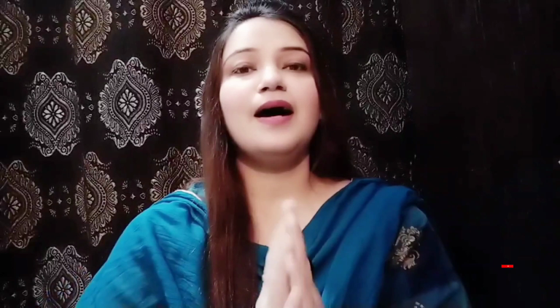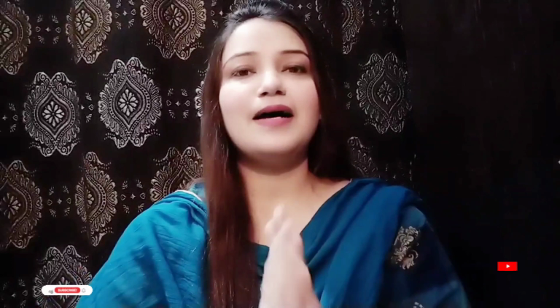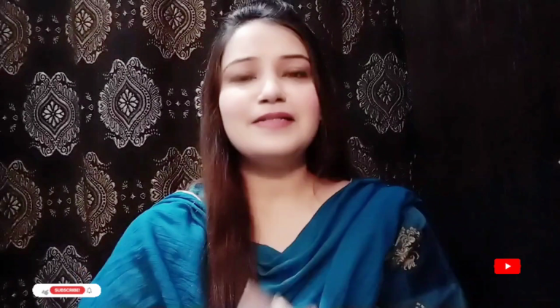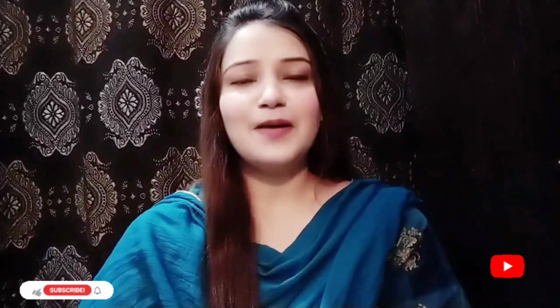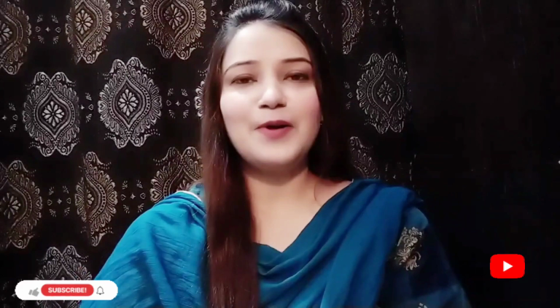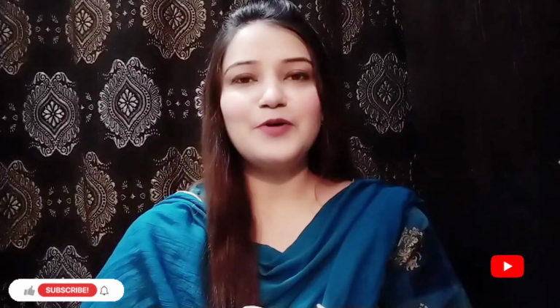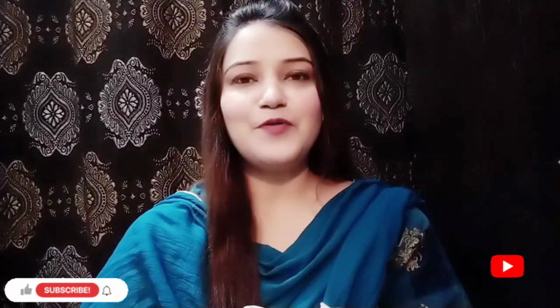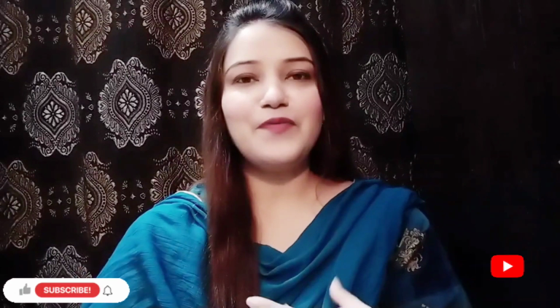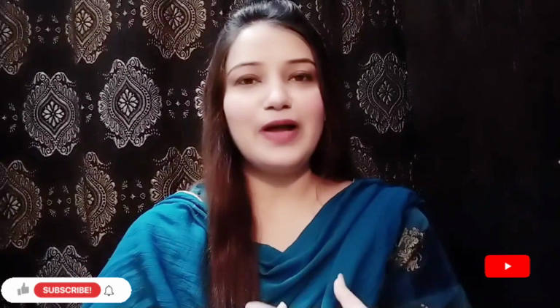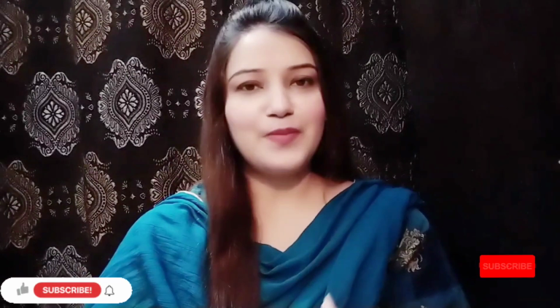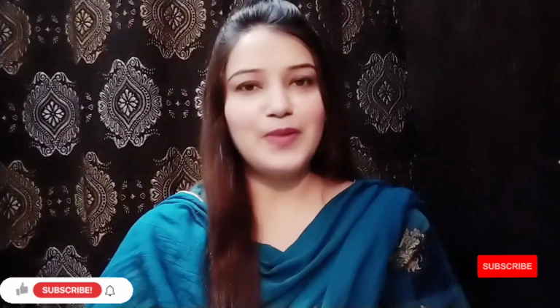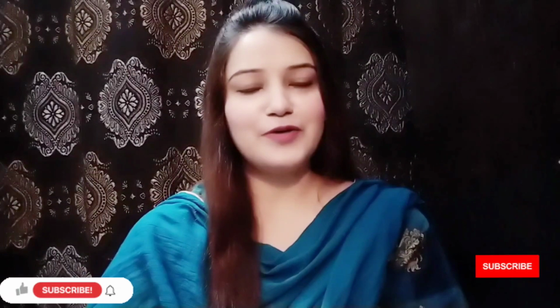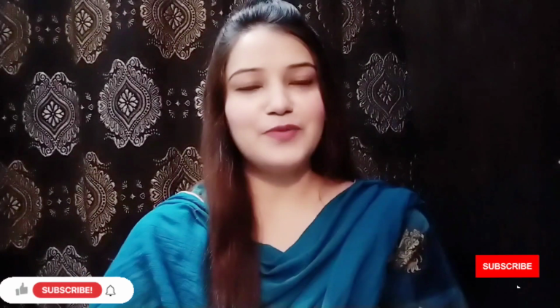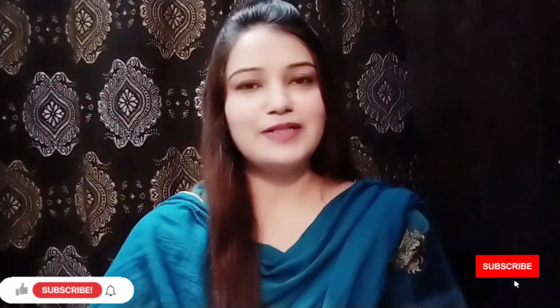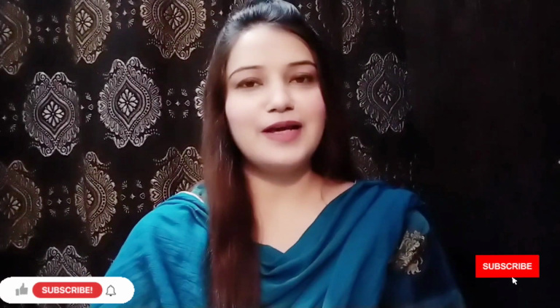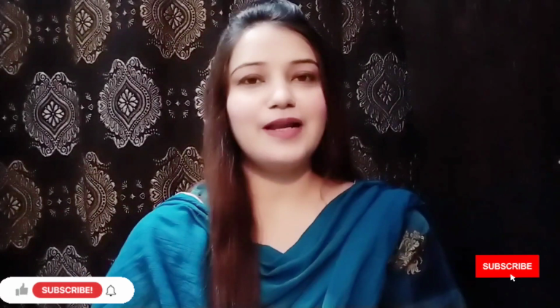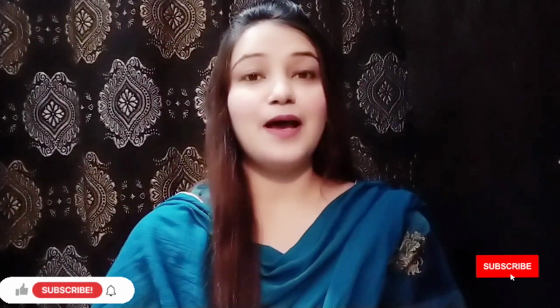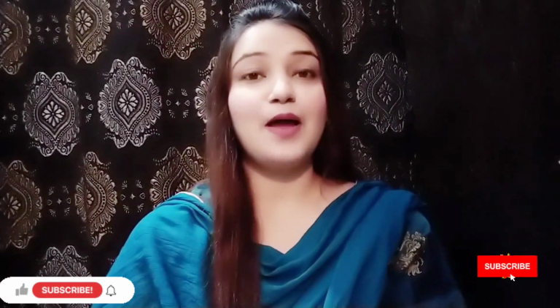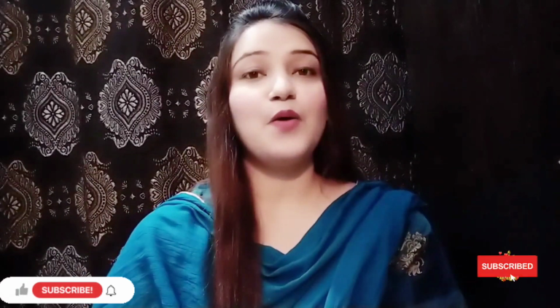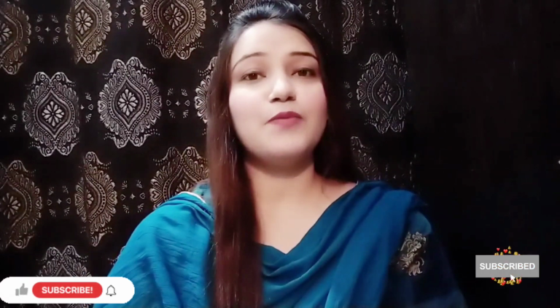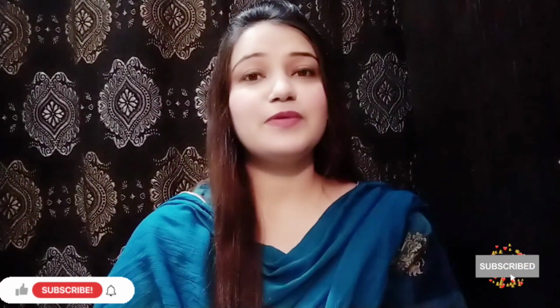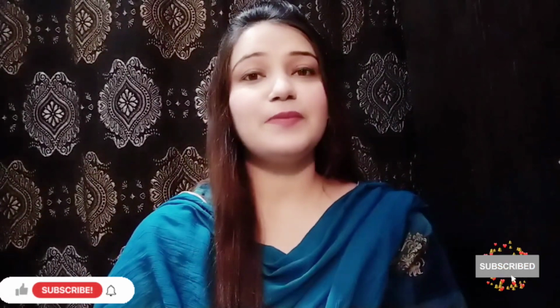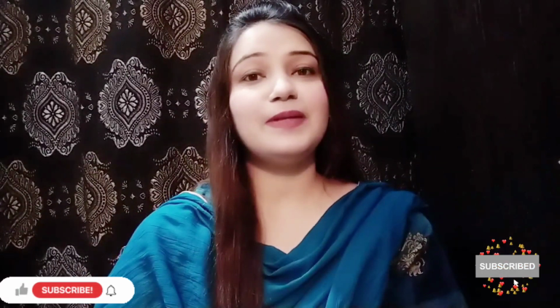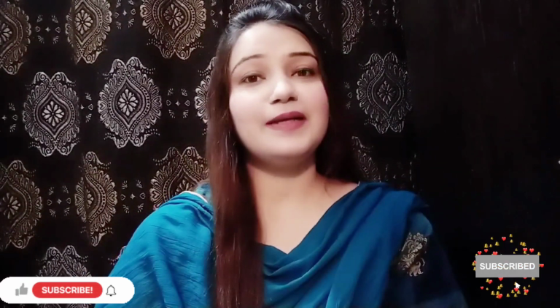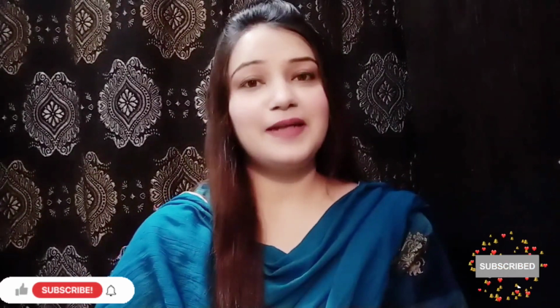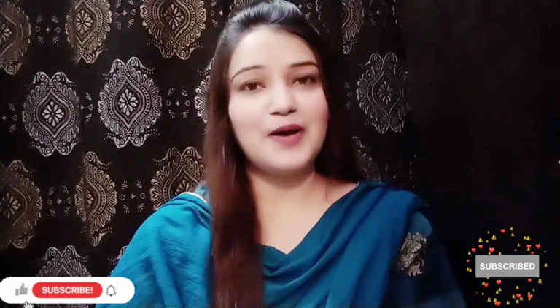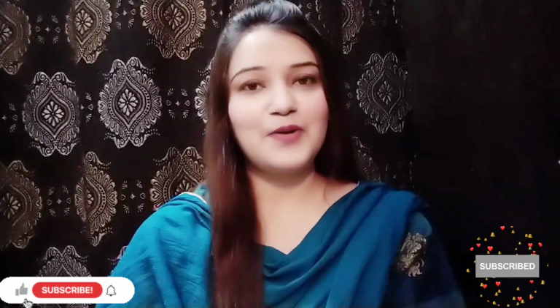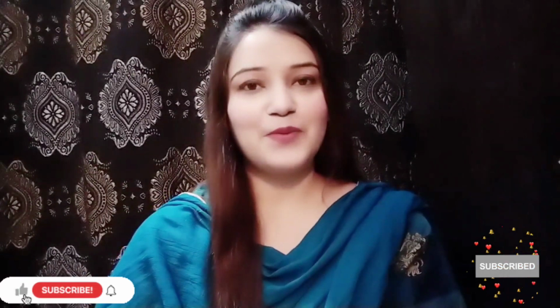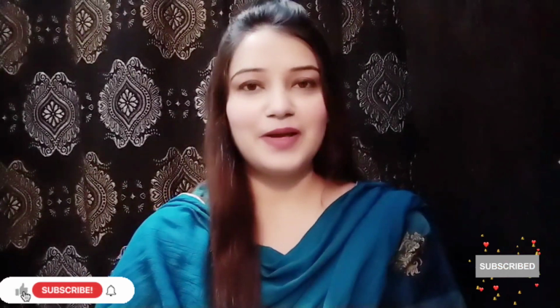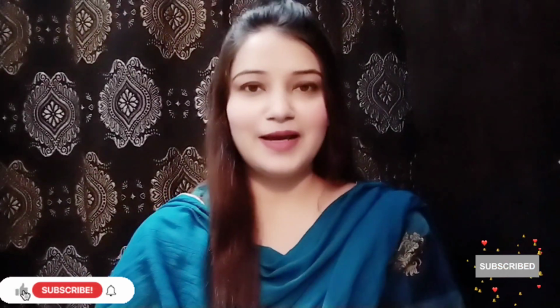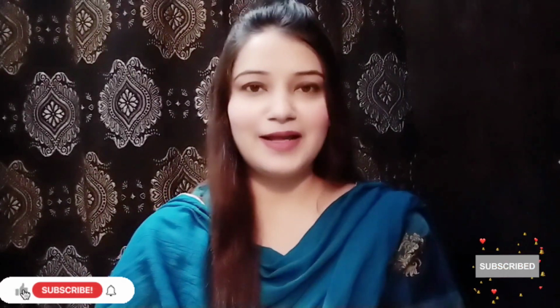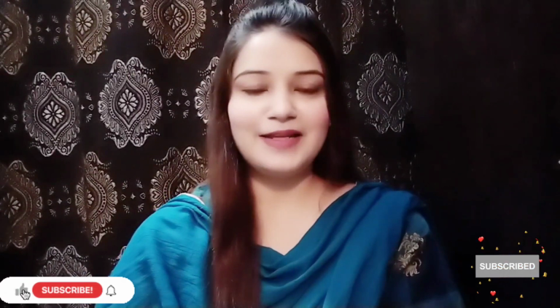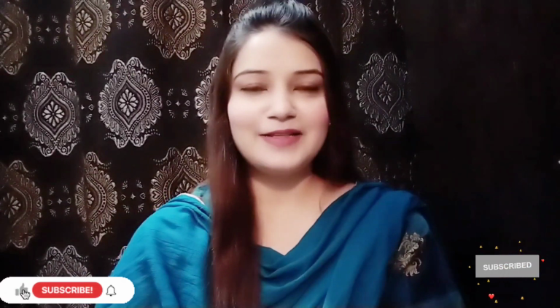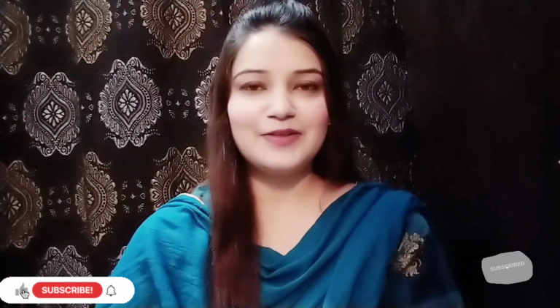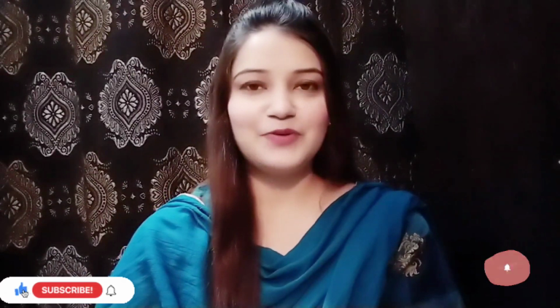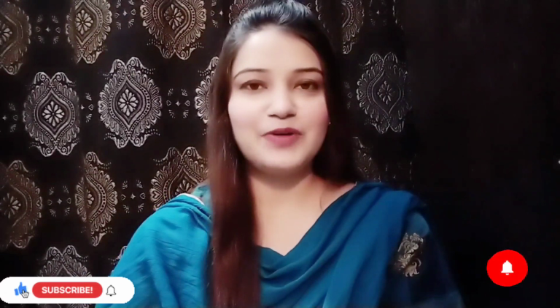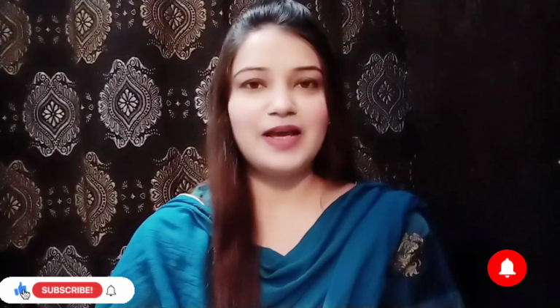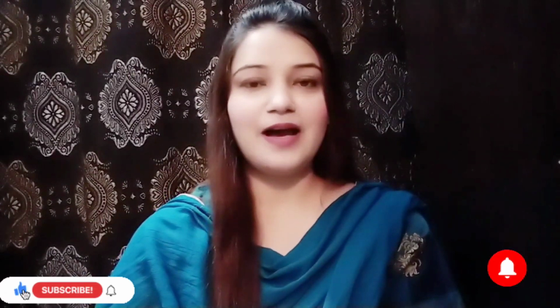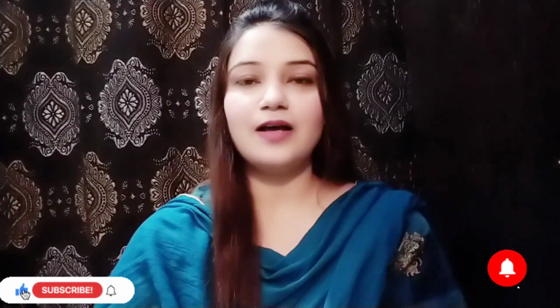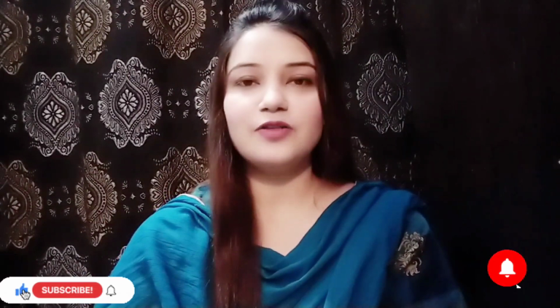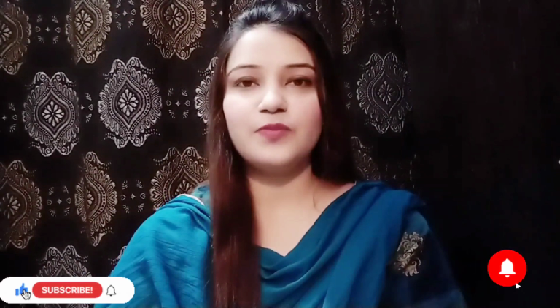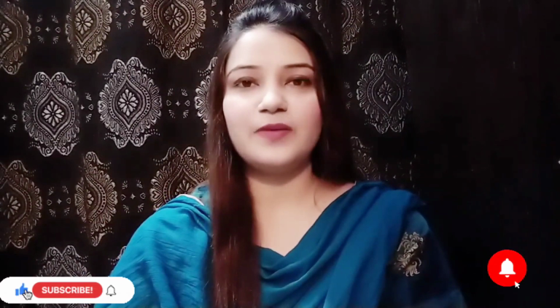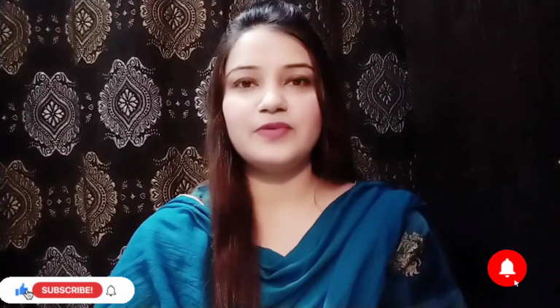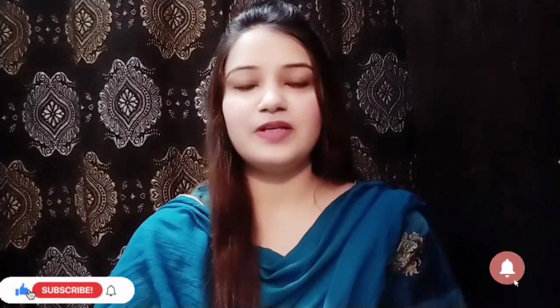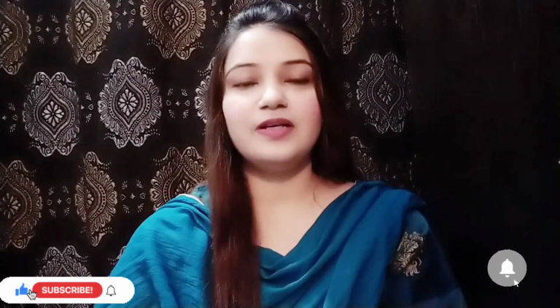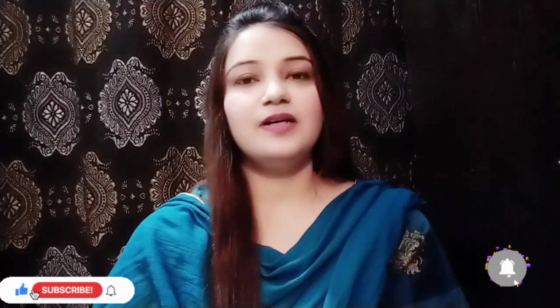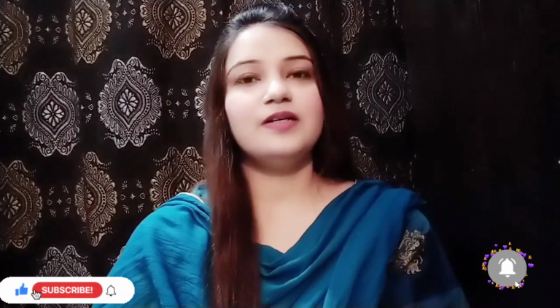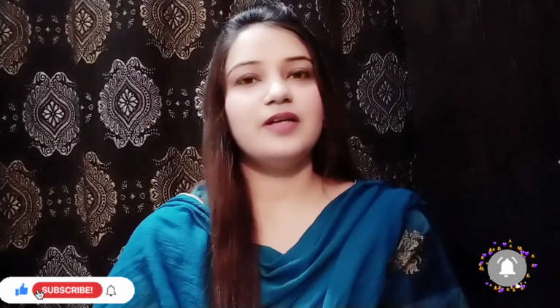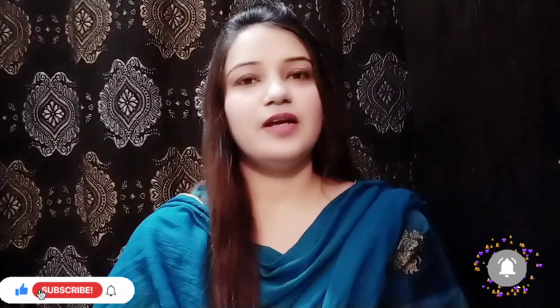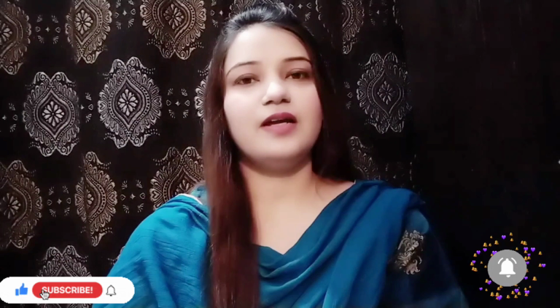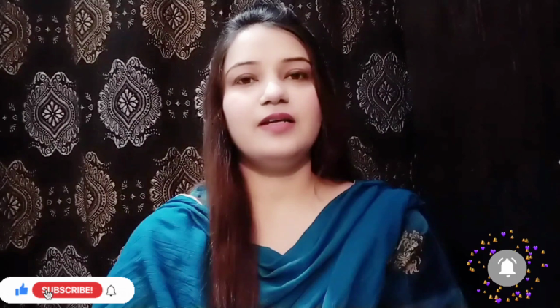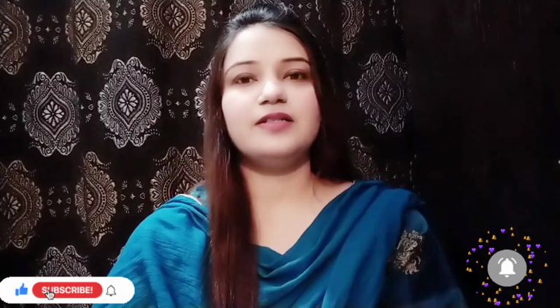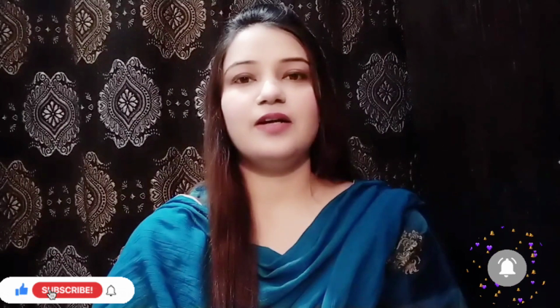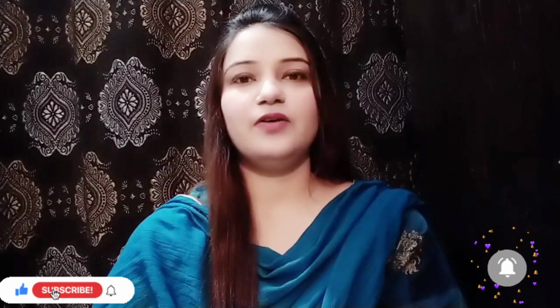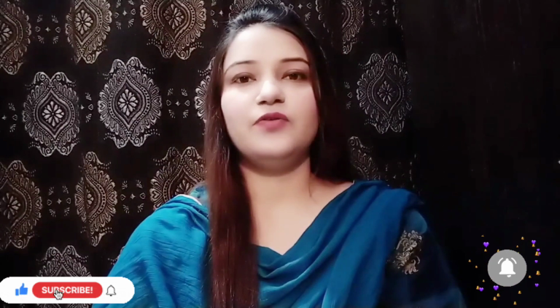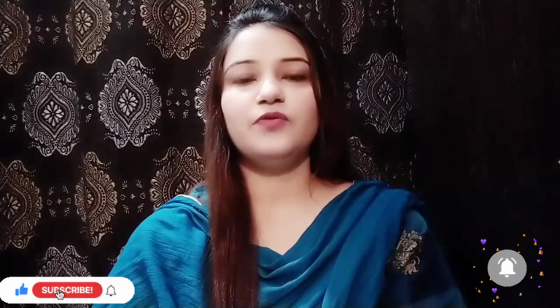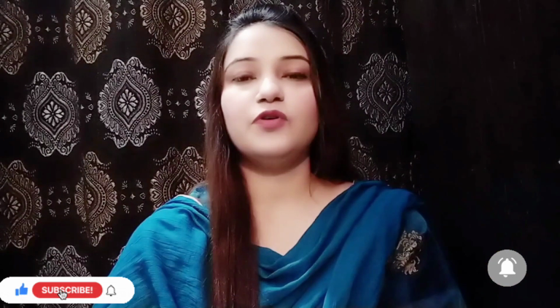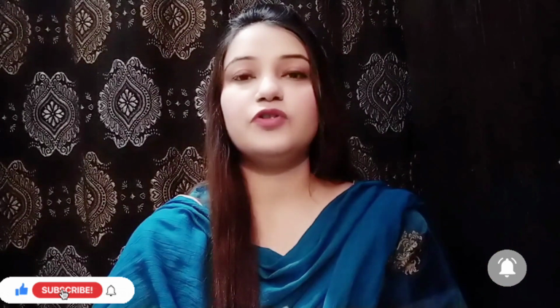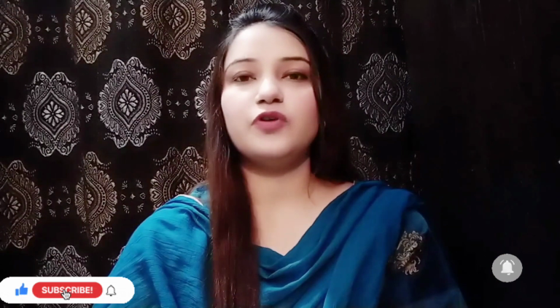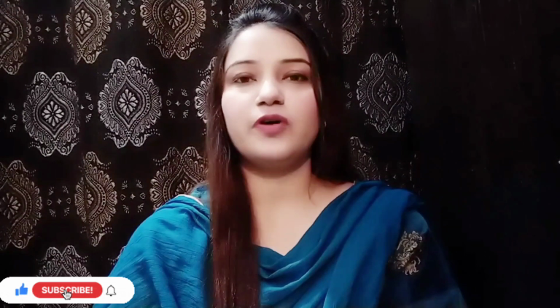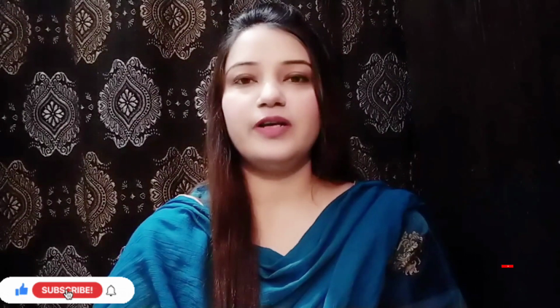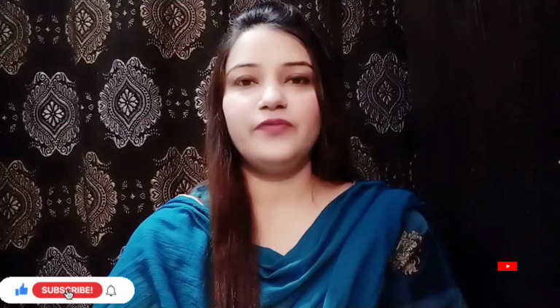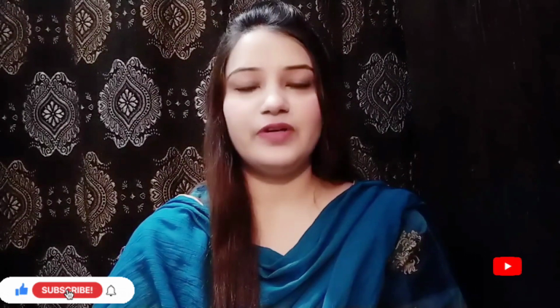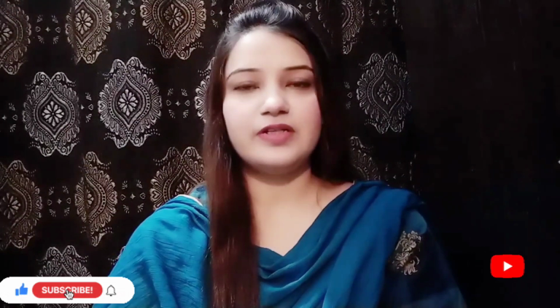Hello and welcome back to my channel. I hope you will be fine and good. Today, I am going to share with you the chocolate facial.